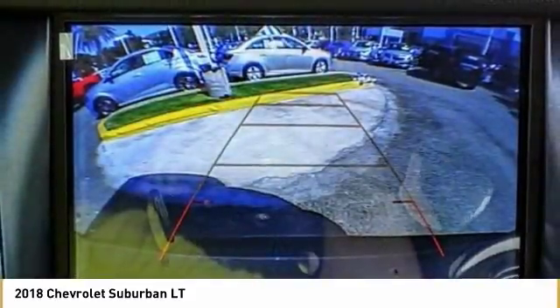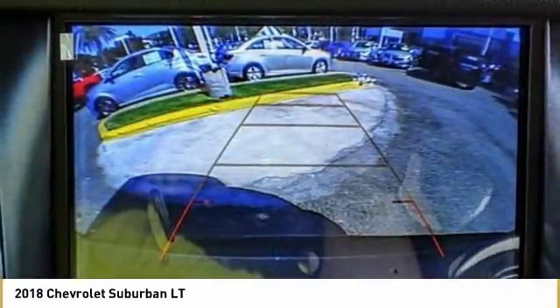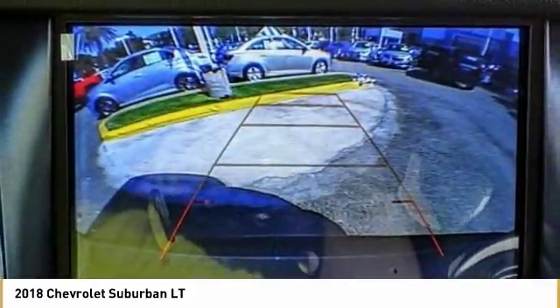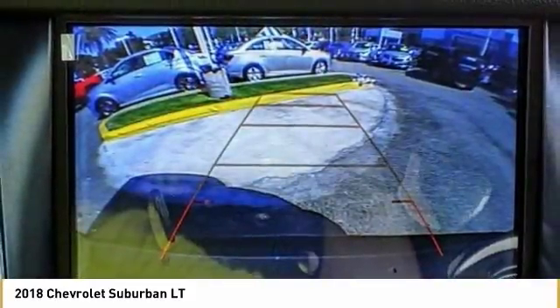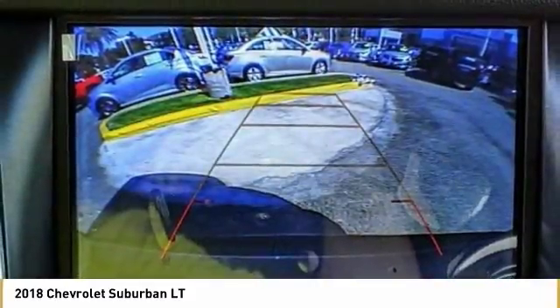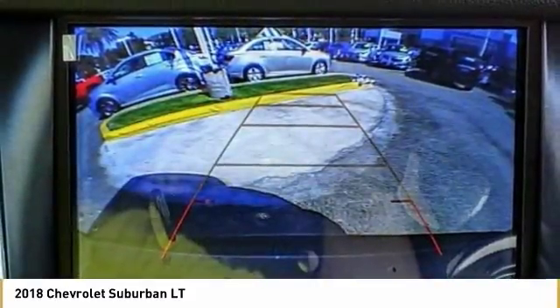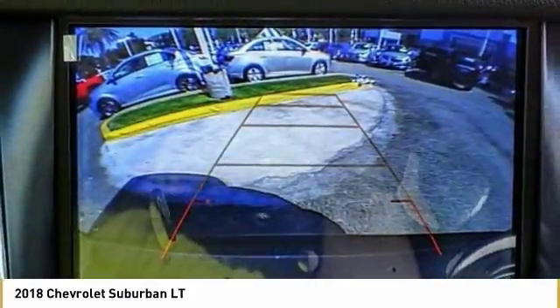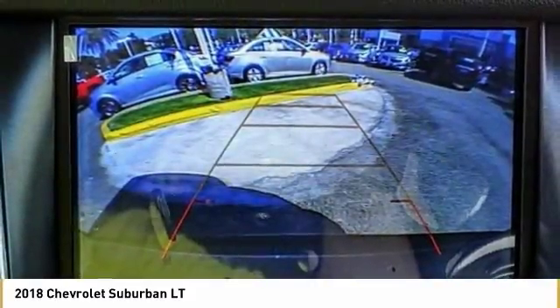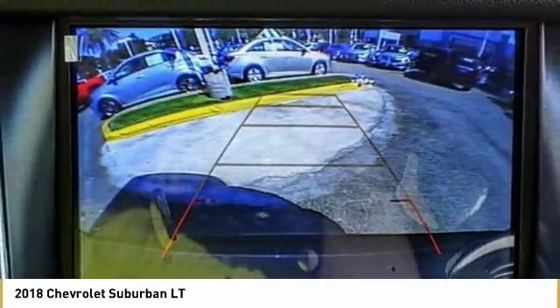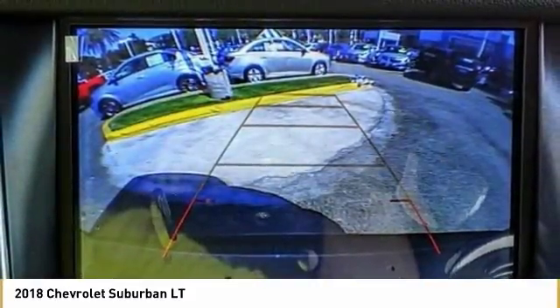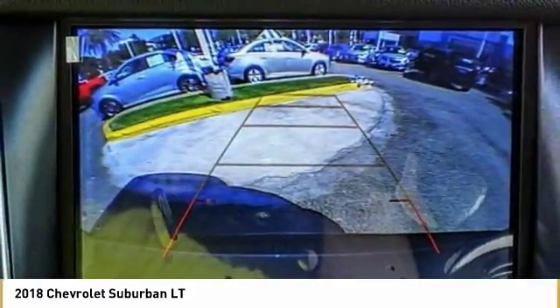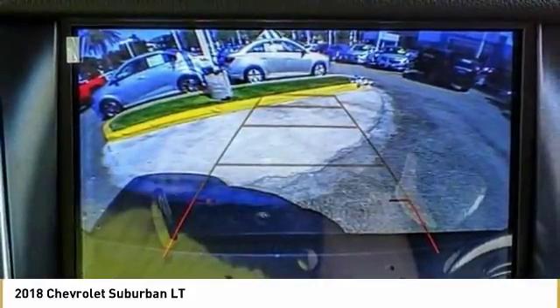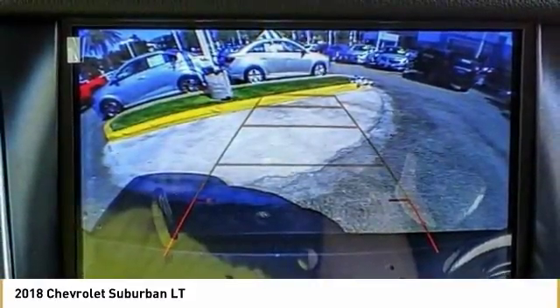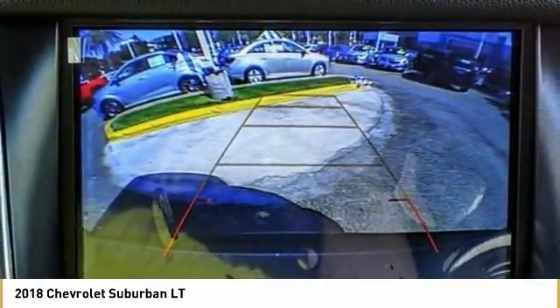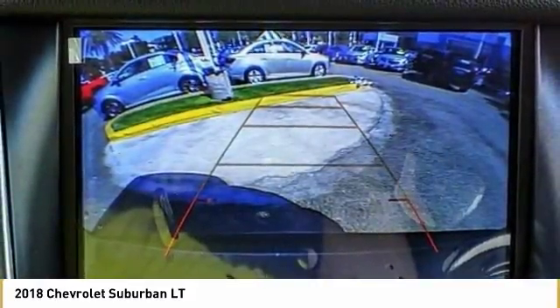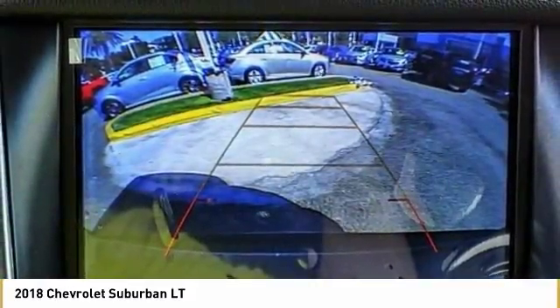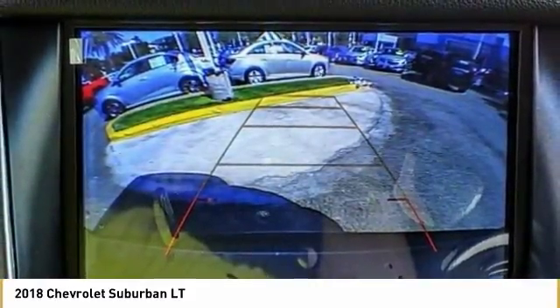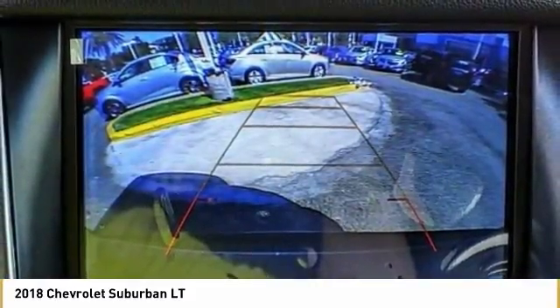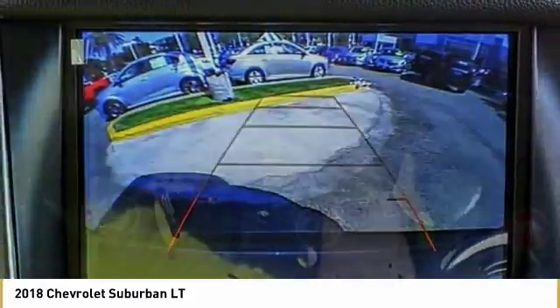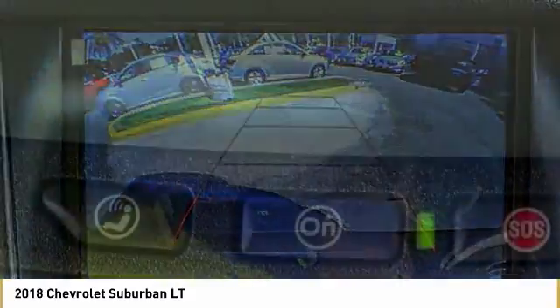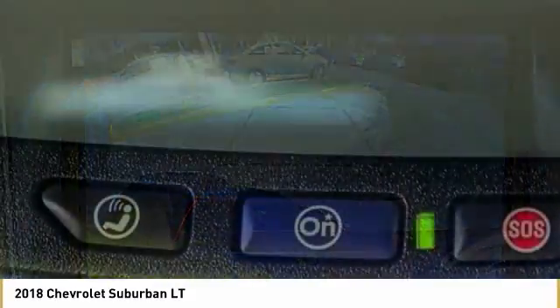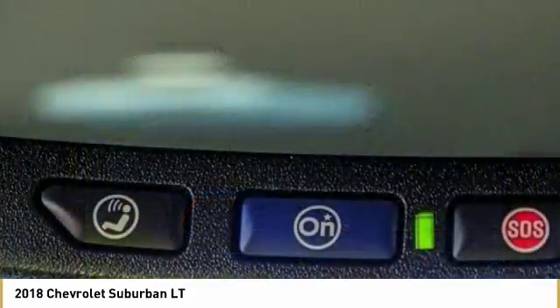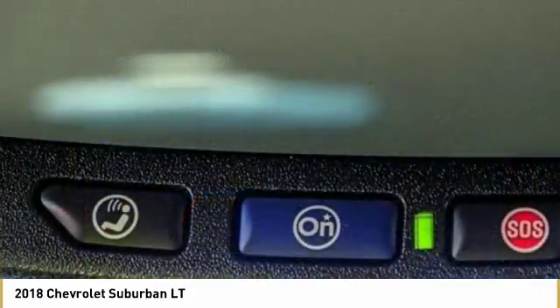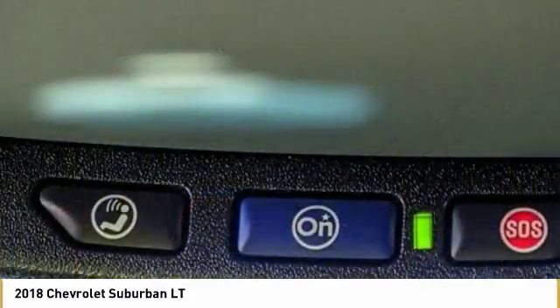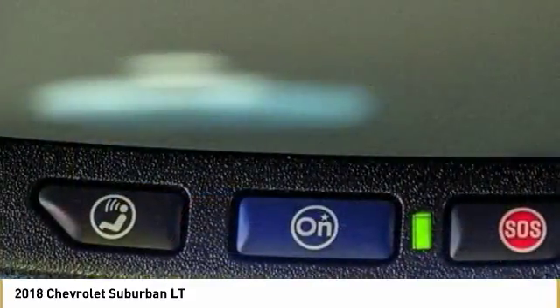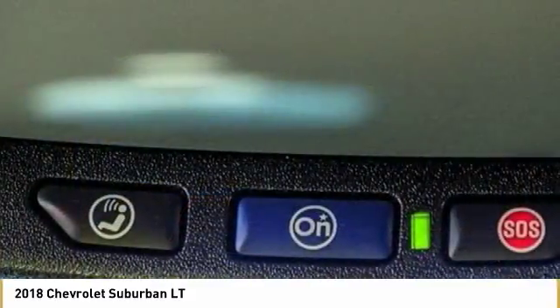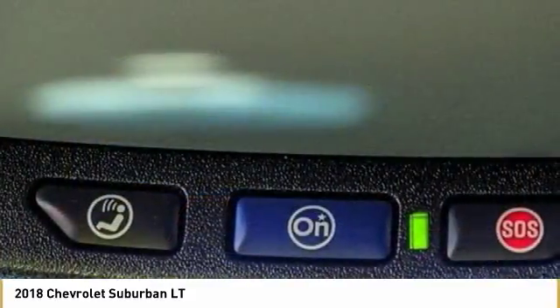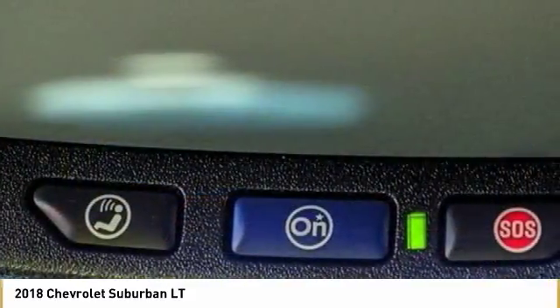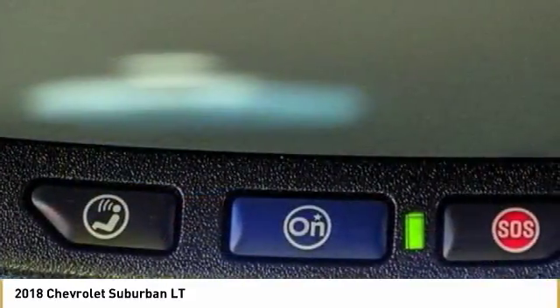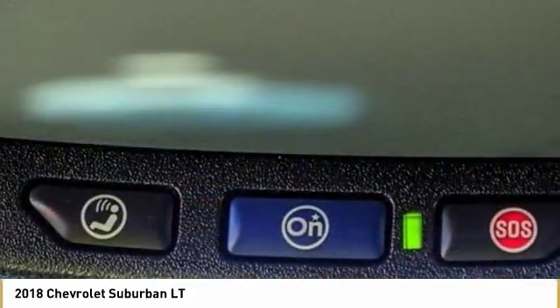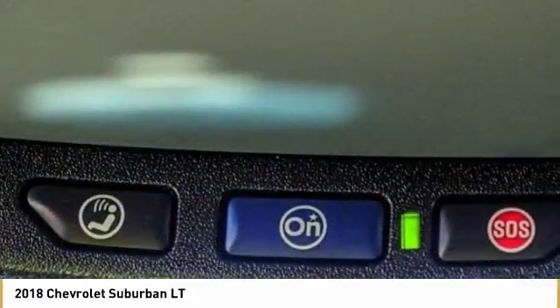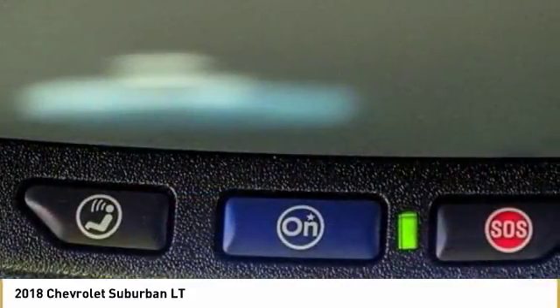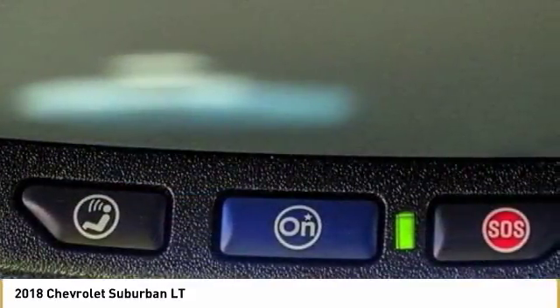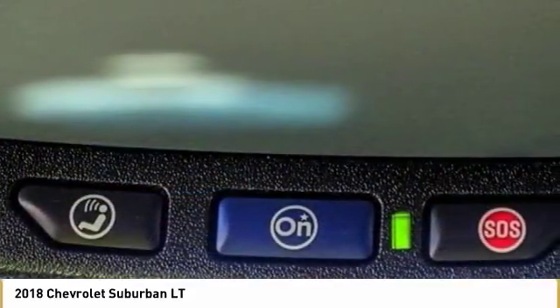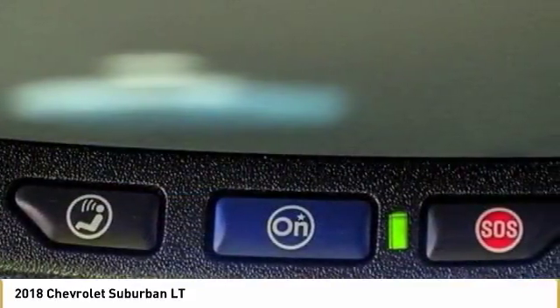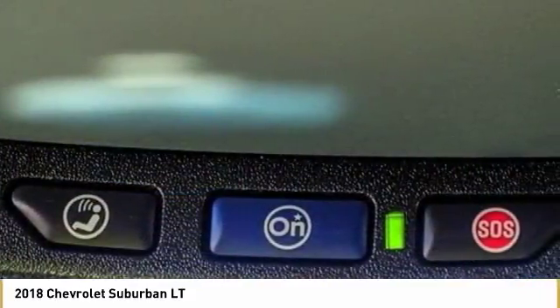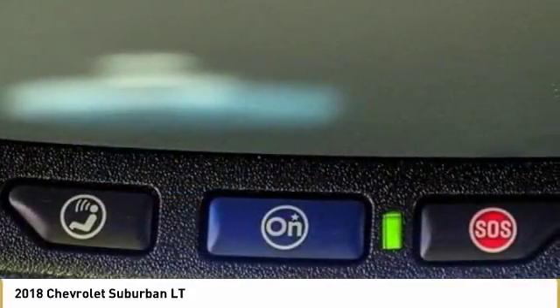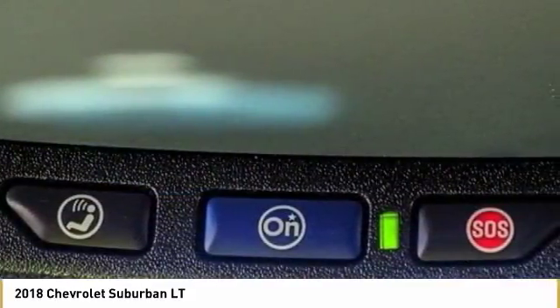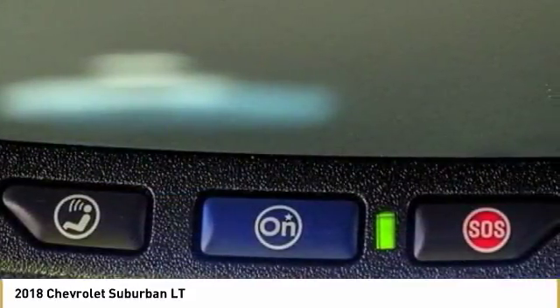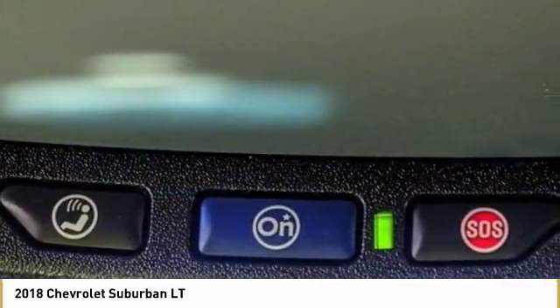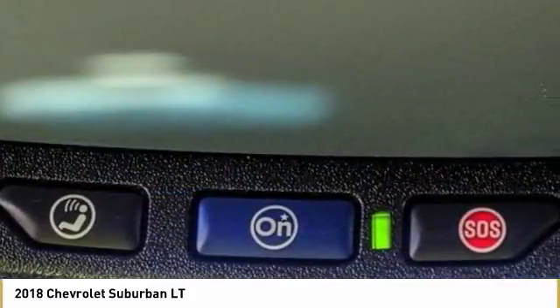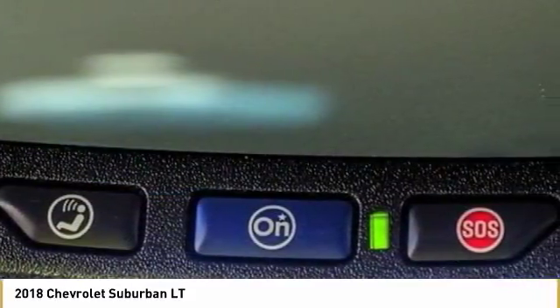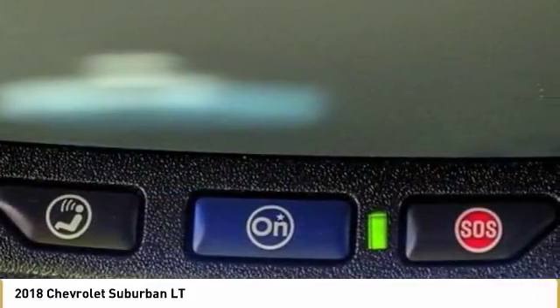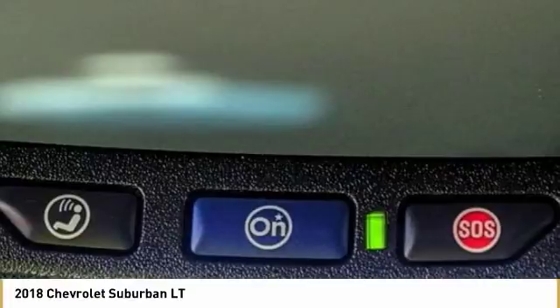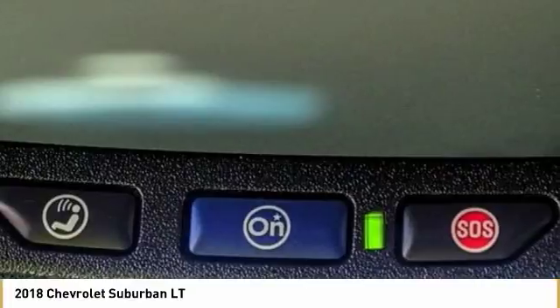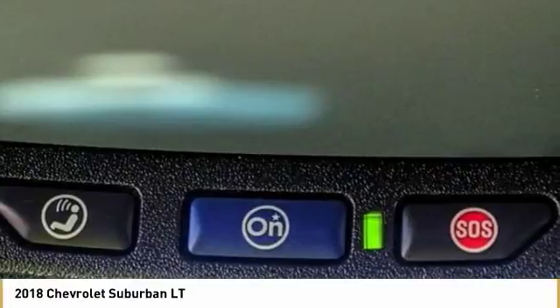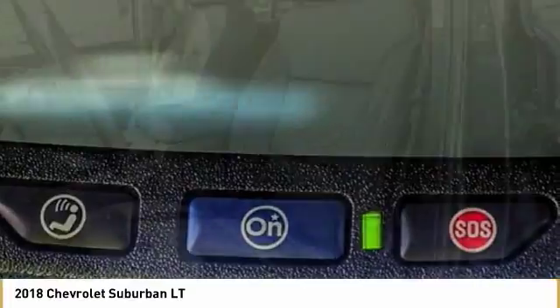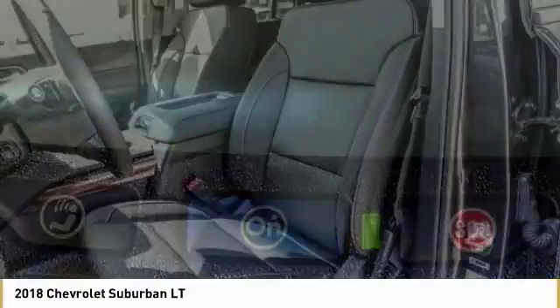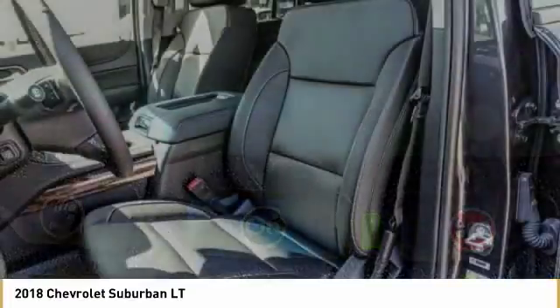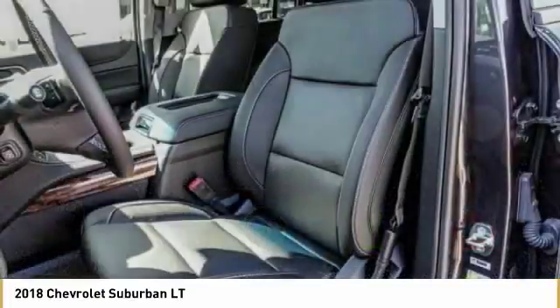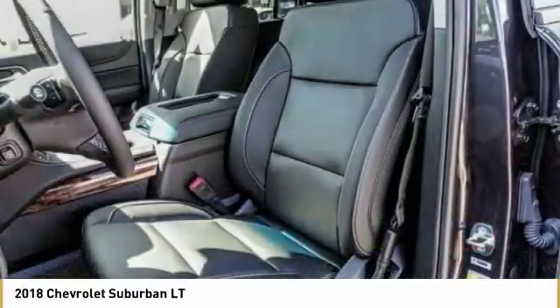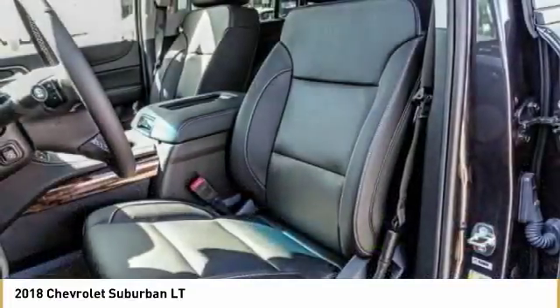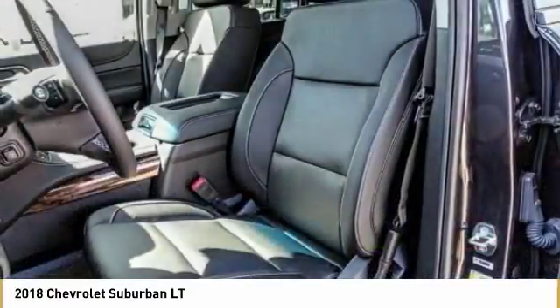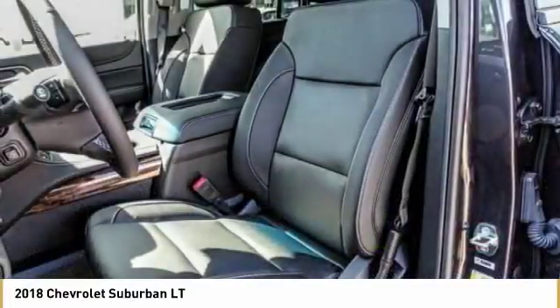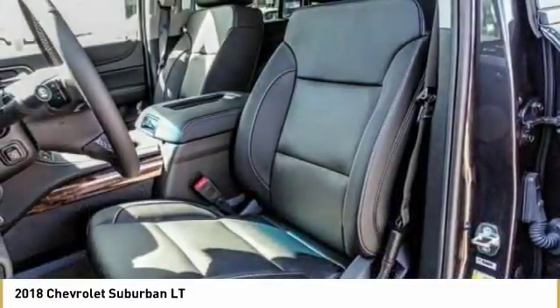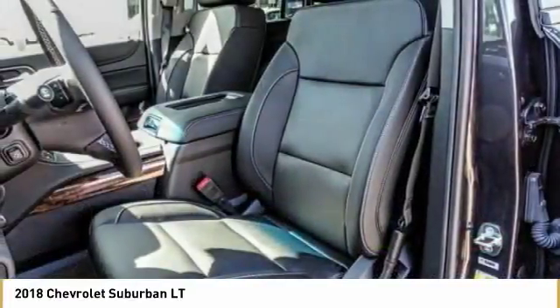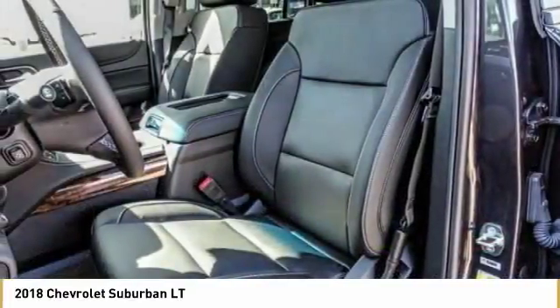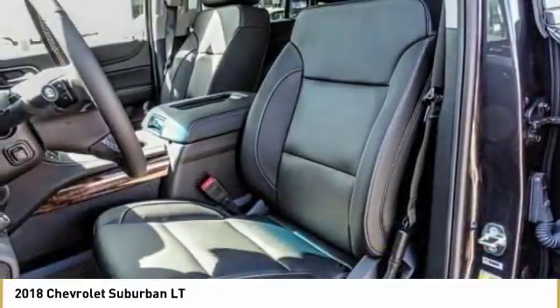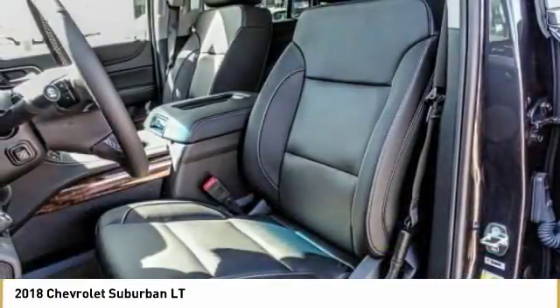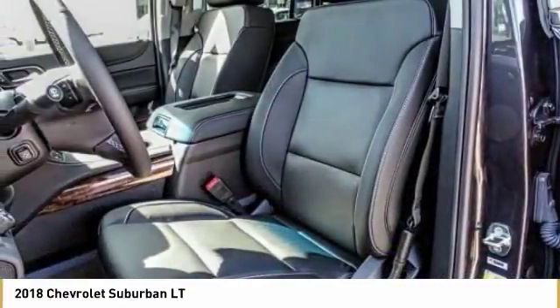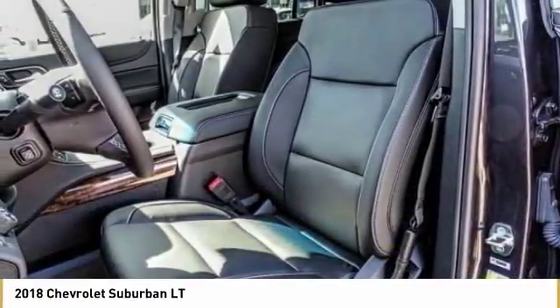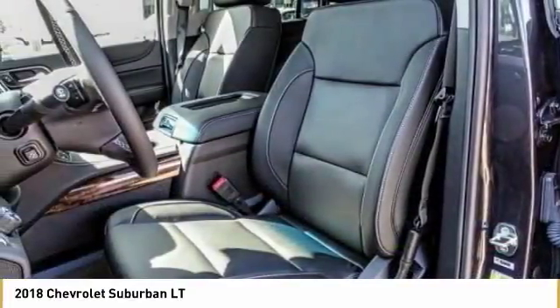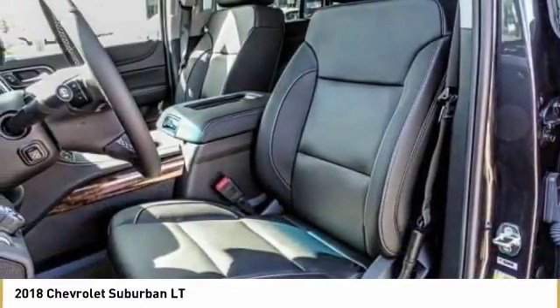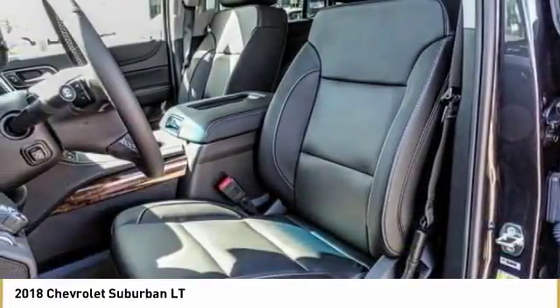Floor mats. Take this vehicle for a spin and see why so many shoppers are now proud owners.